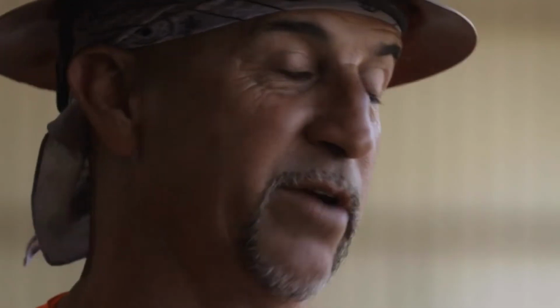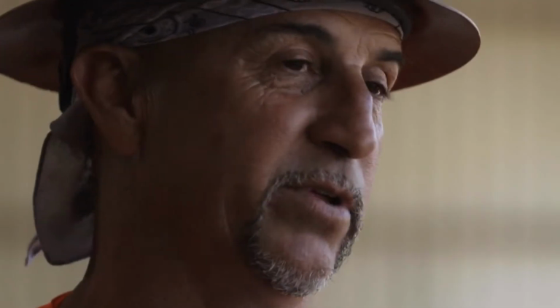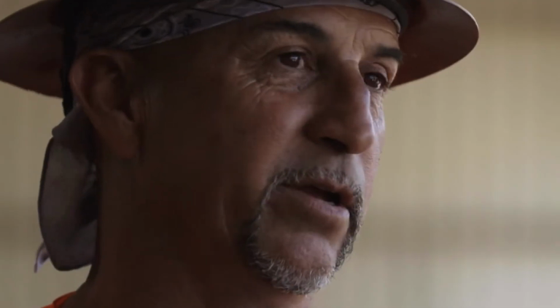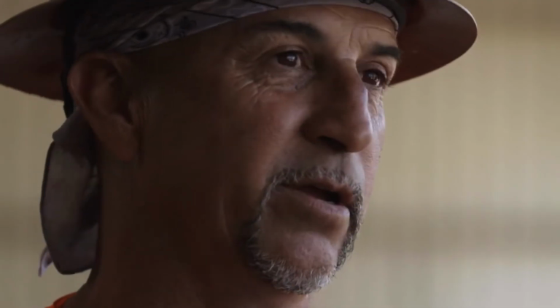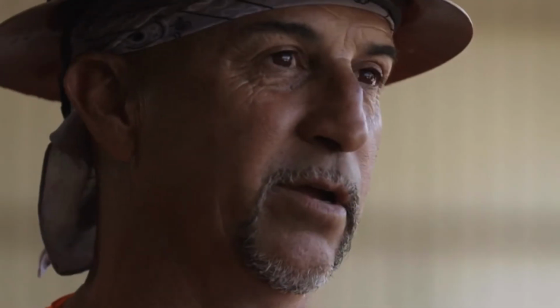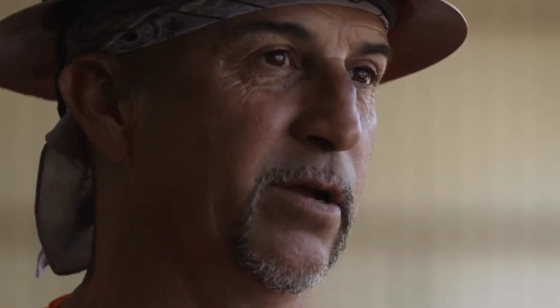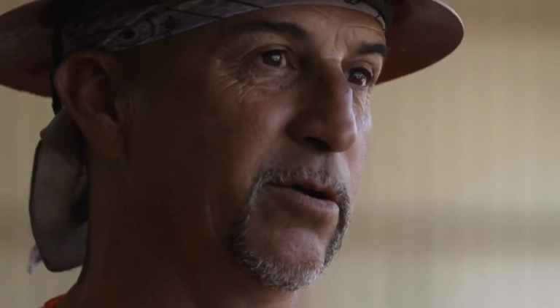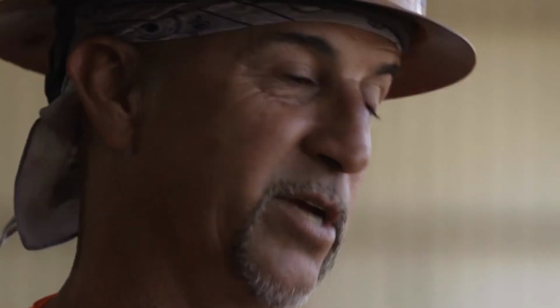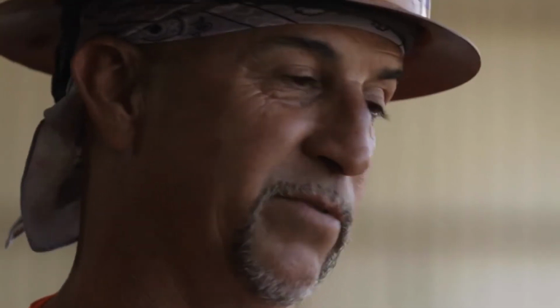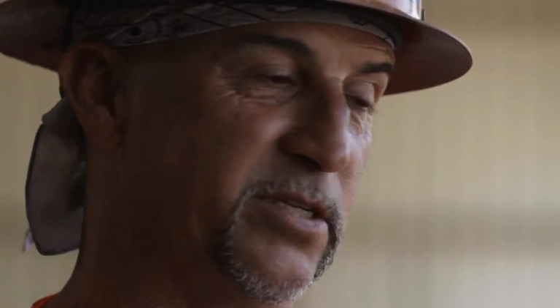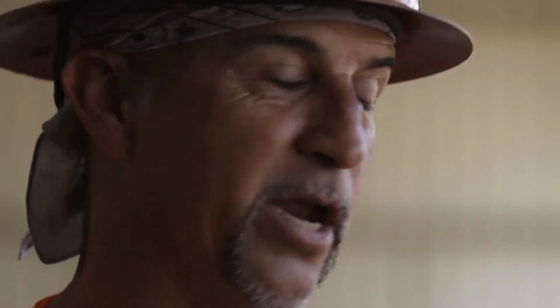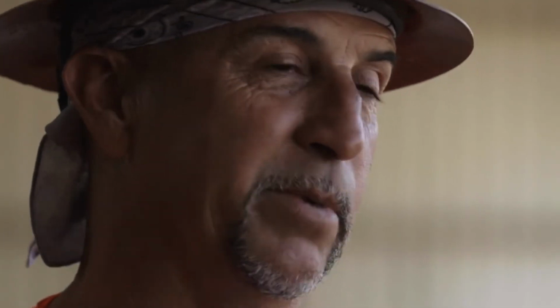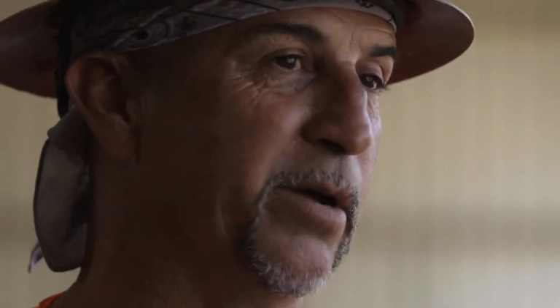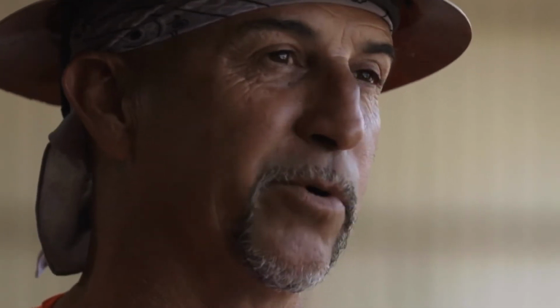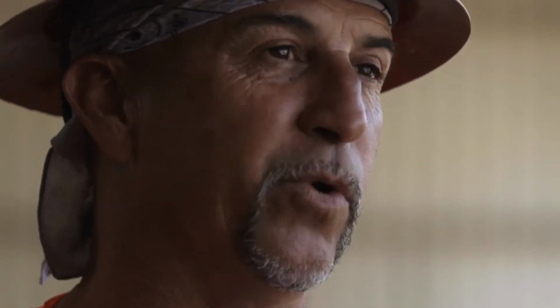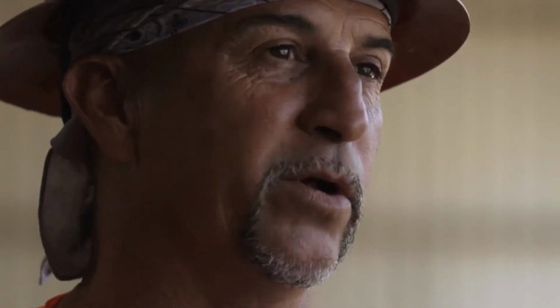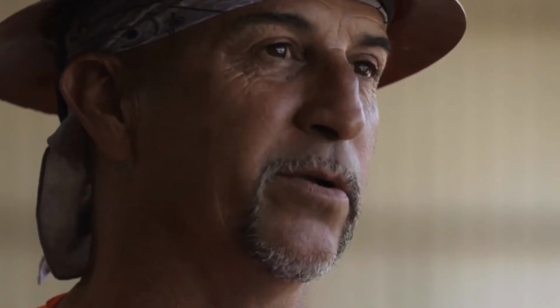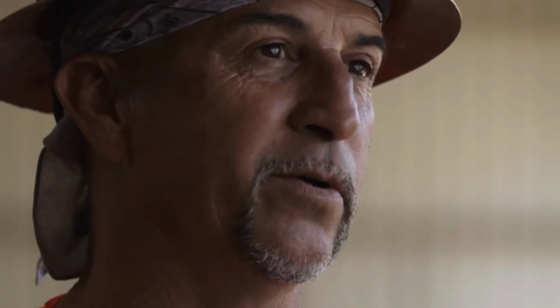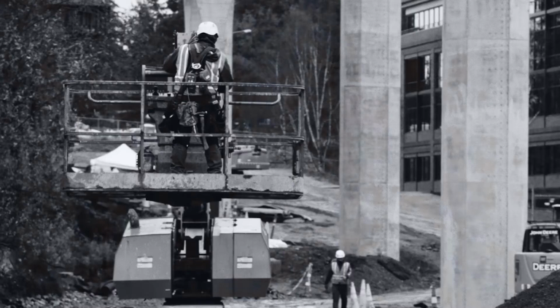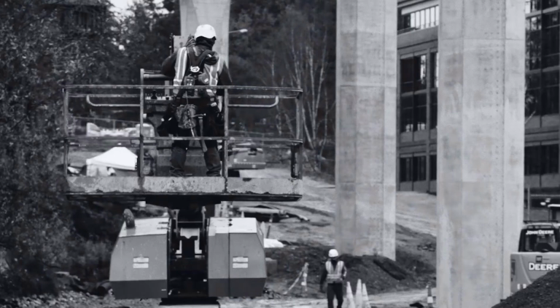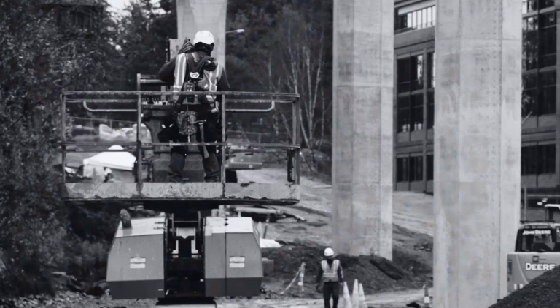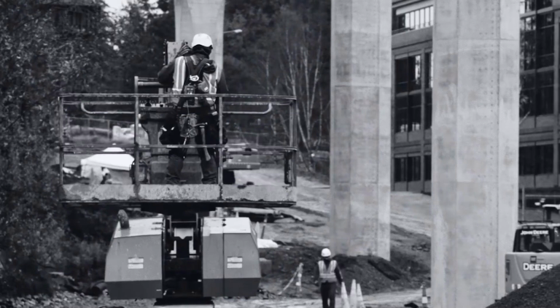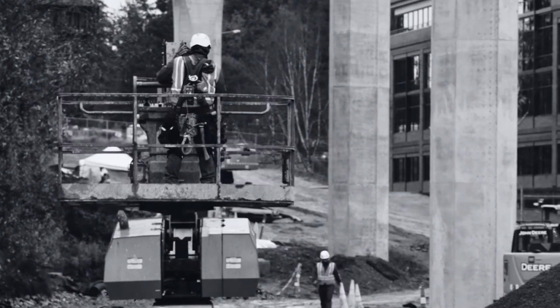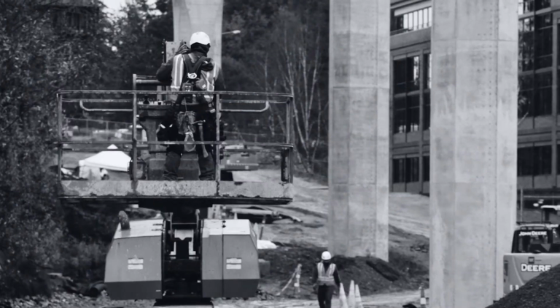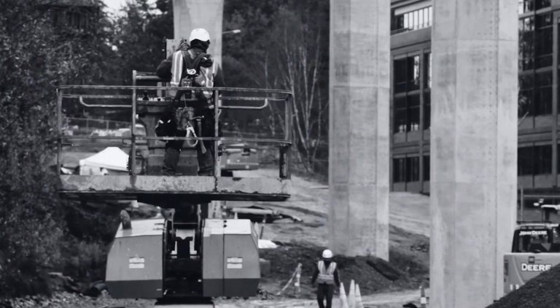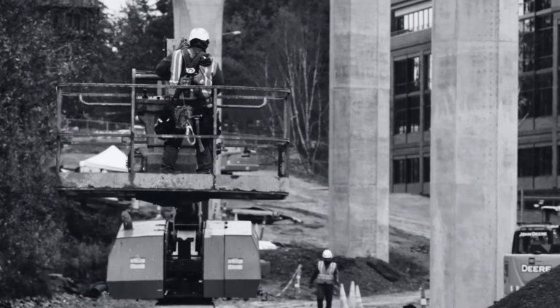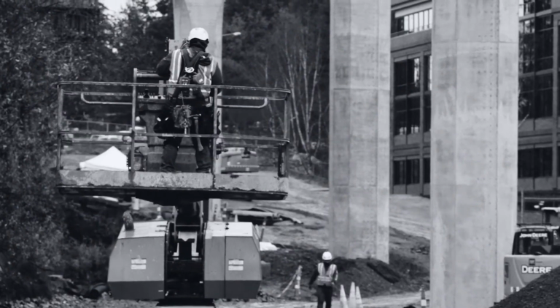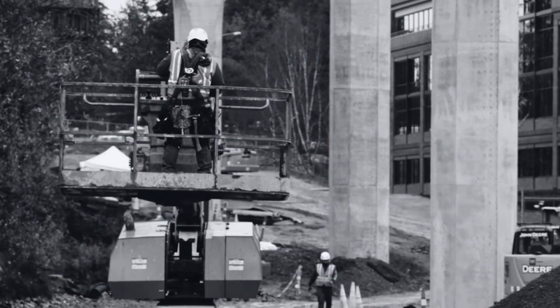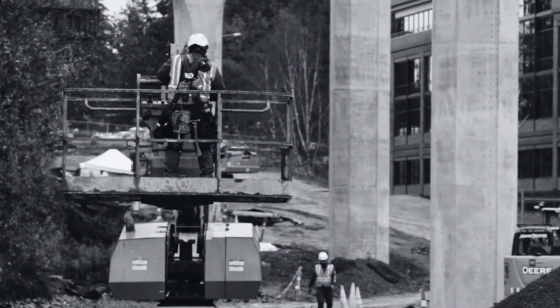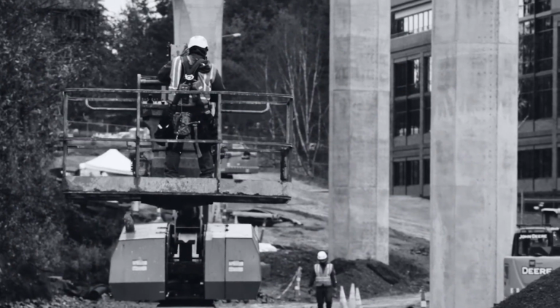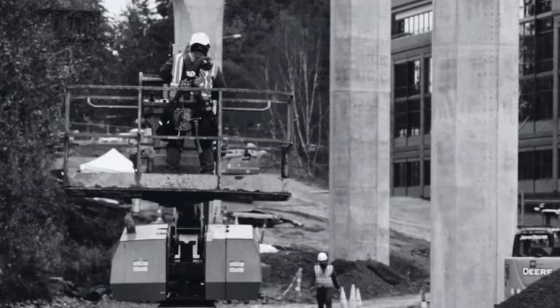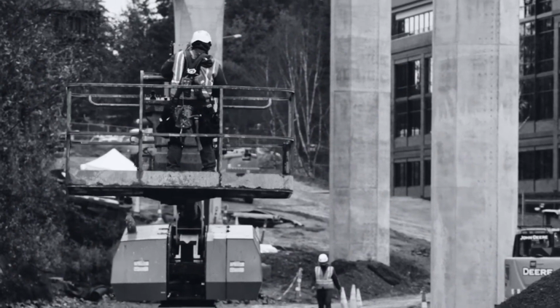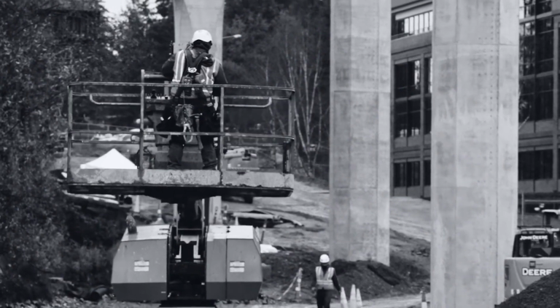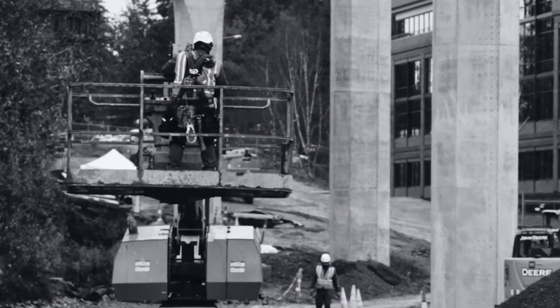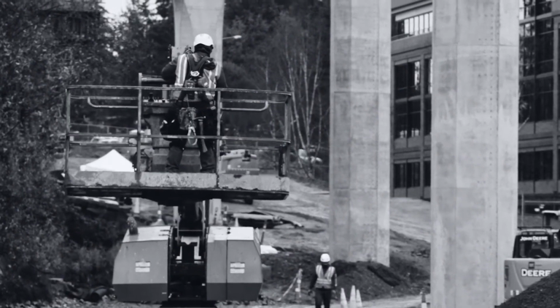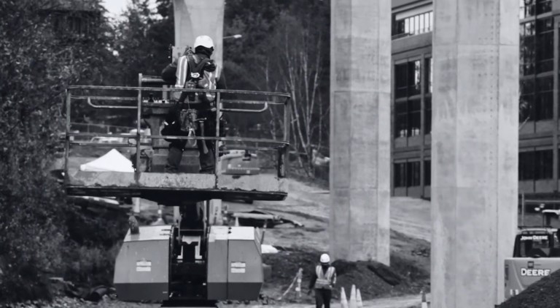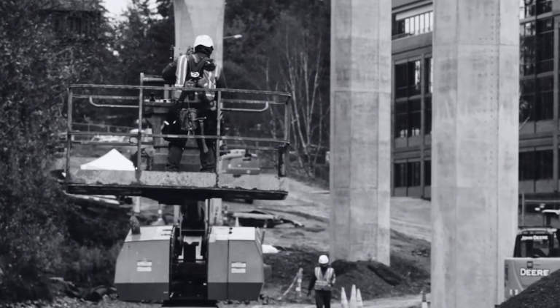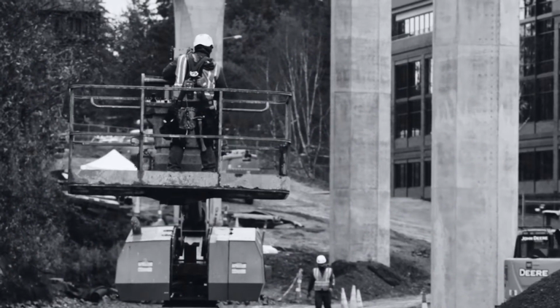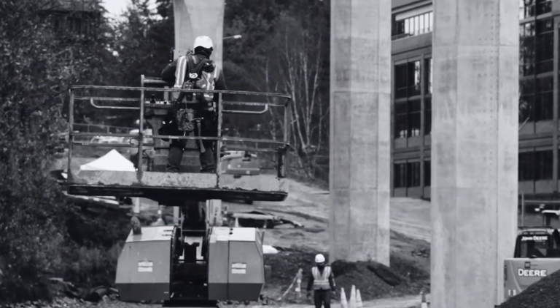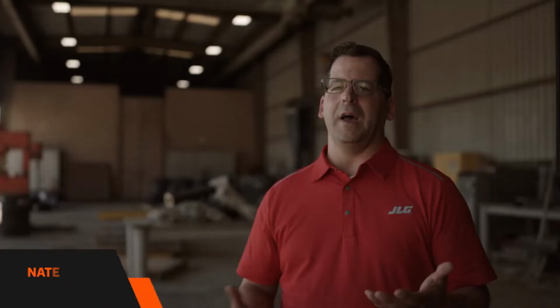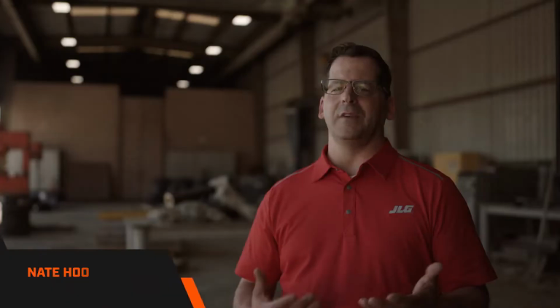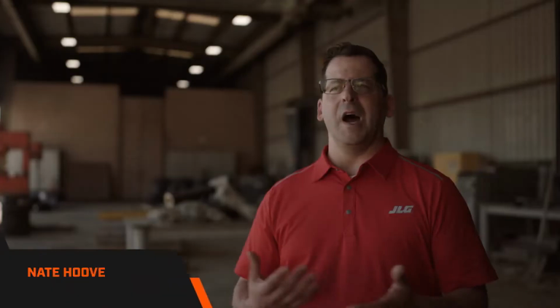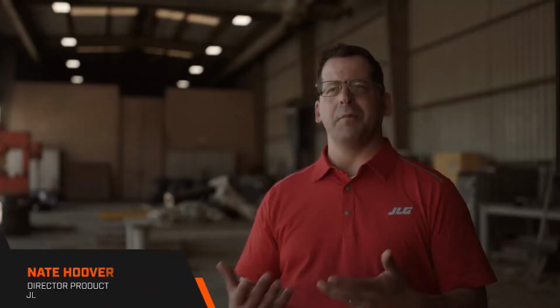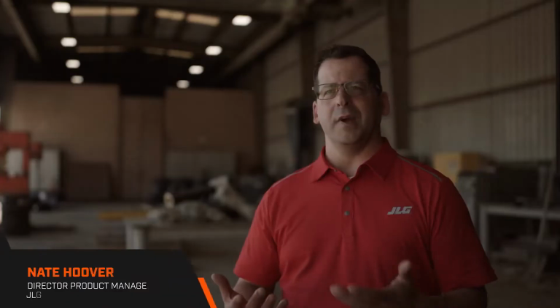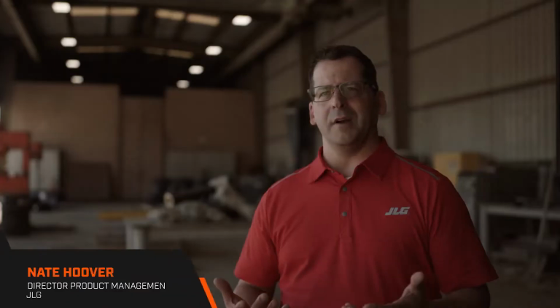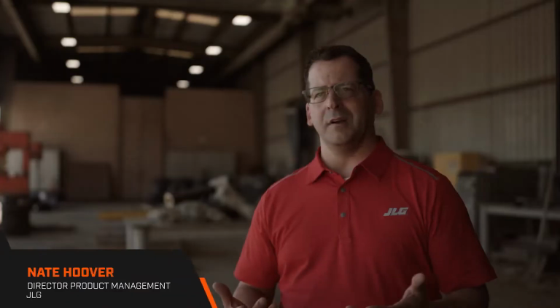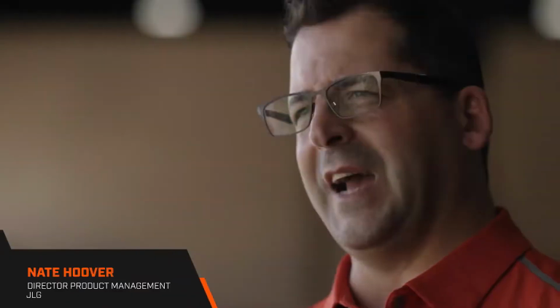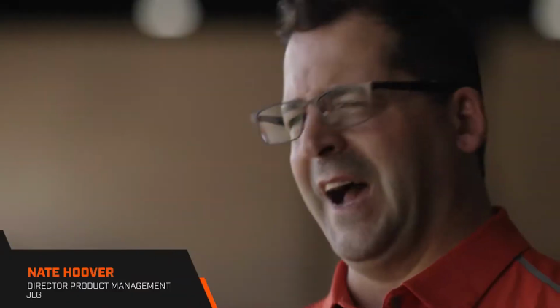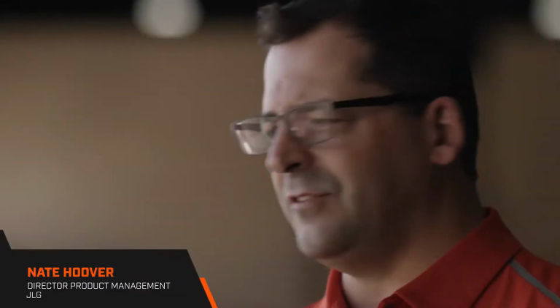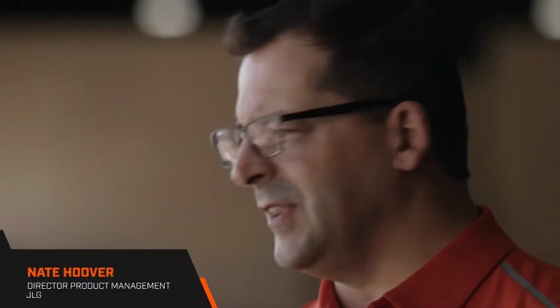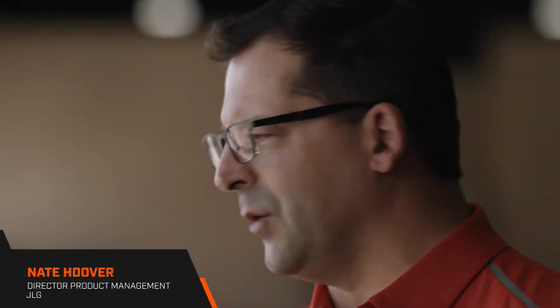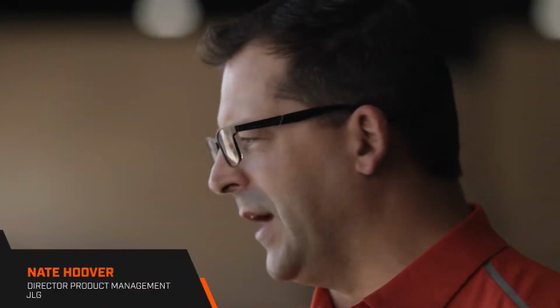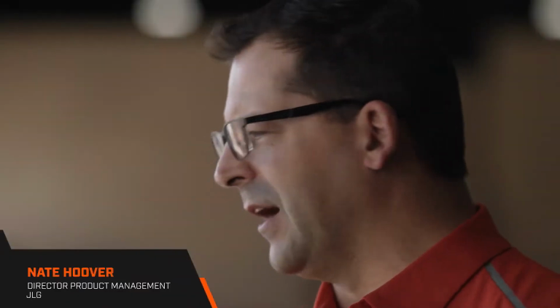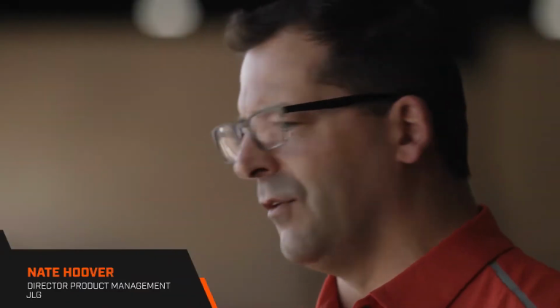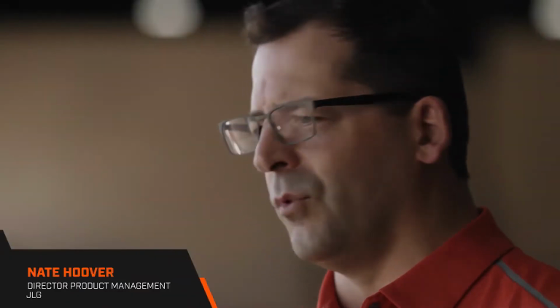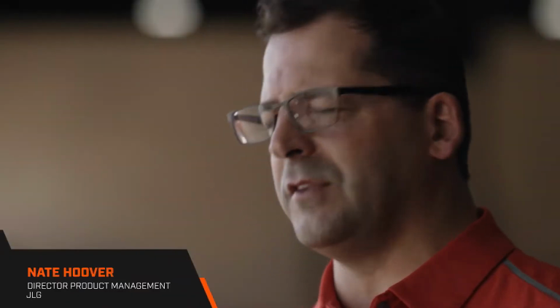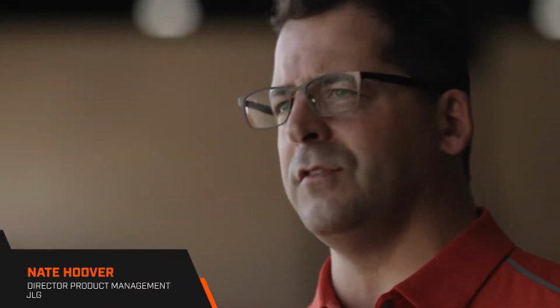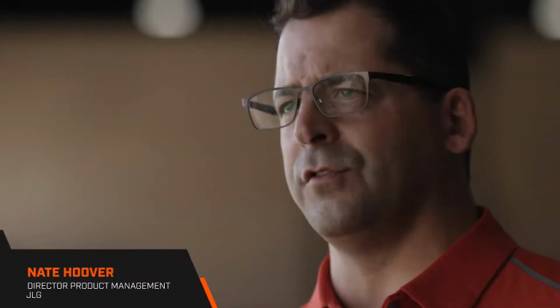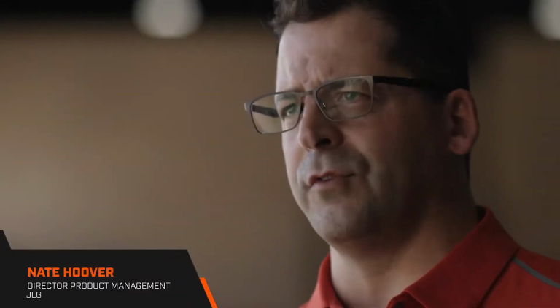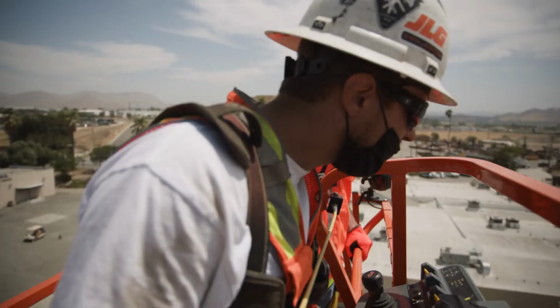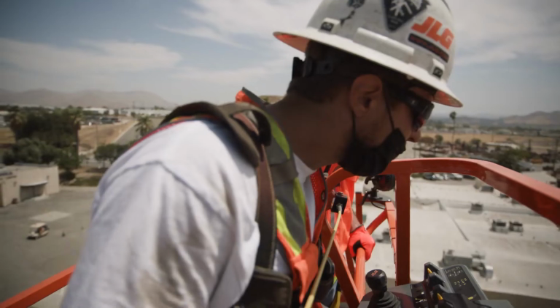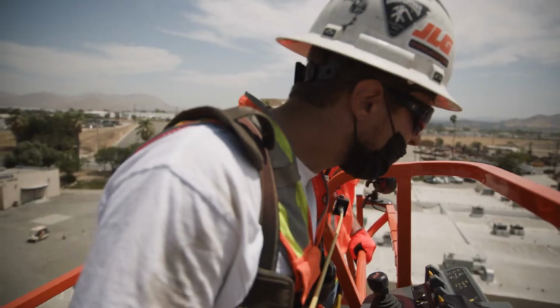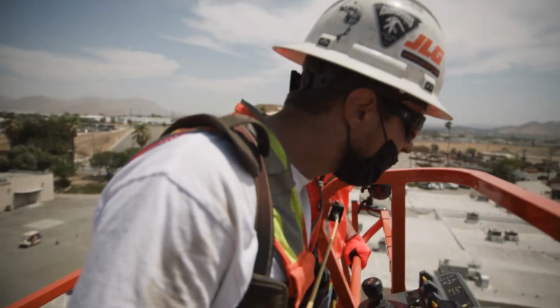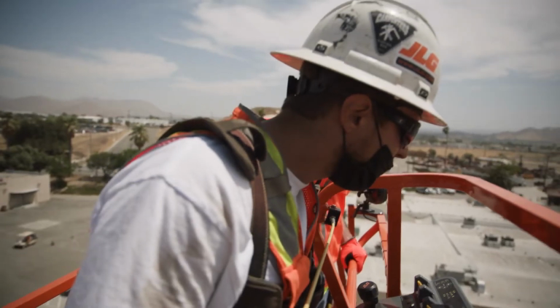Safety — safety's got to be number one. If you can't do it safely, time out, rethink it. As an operator, you're constantly aware of what your surroundings are.